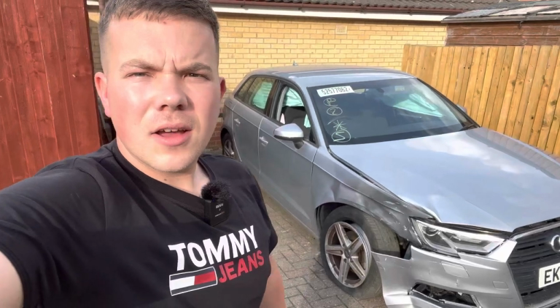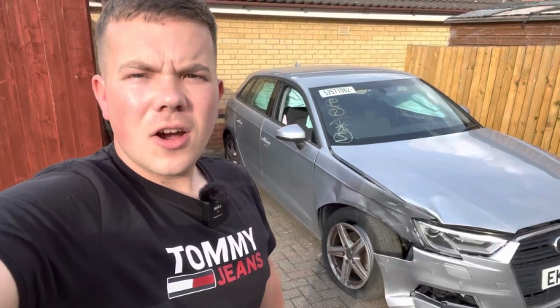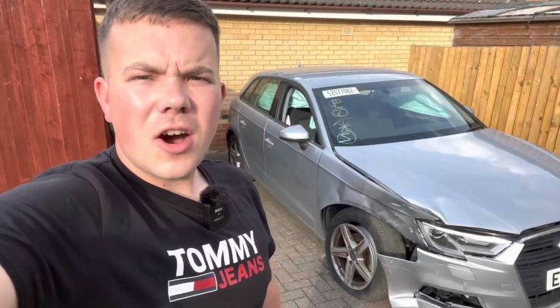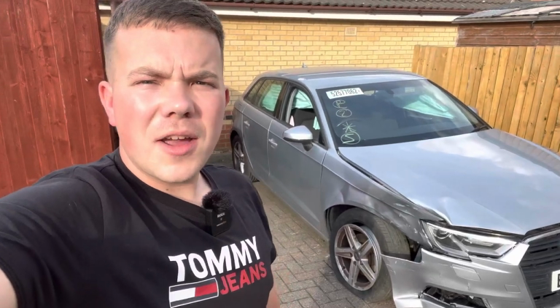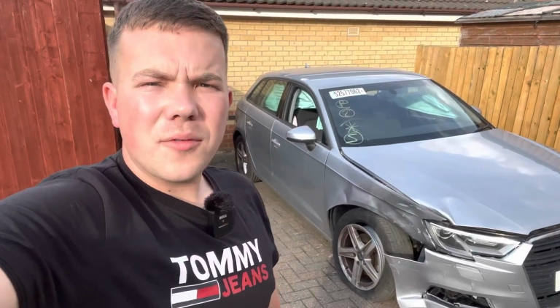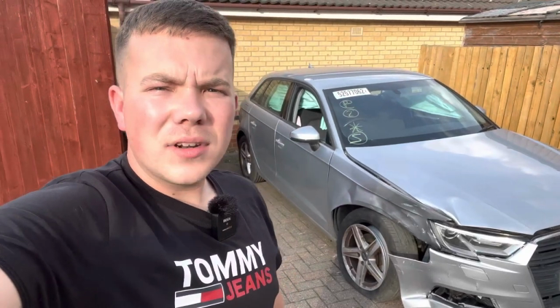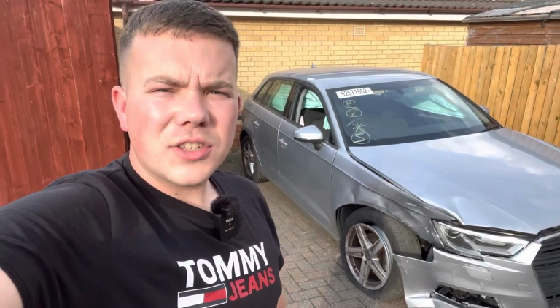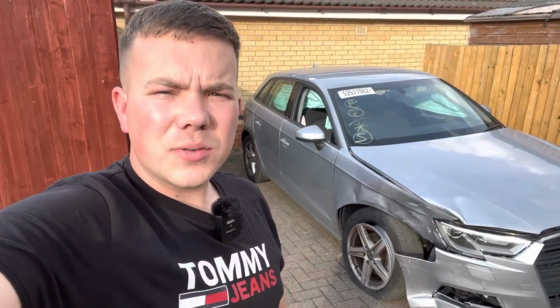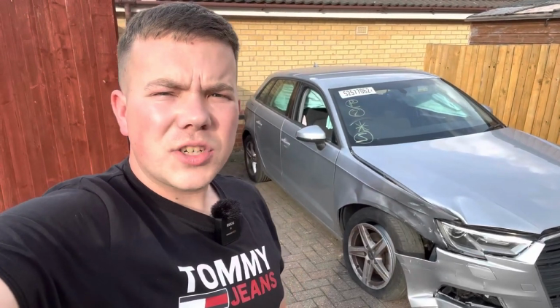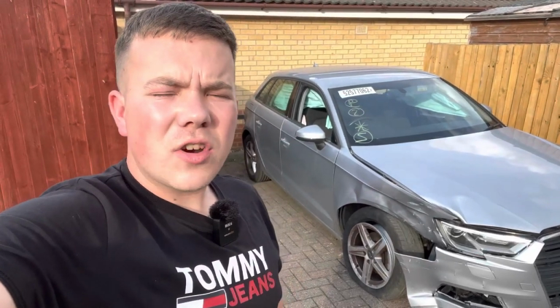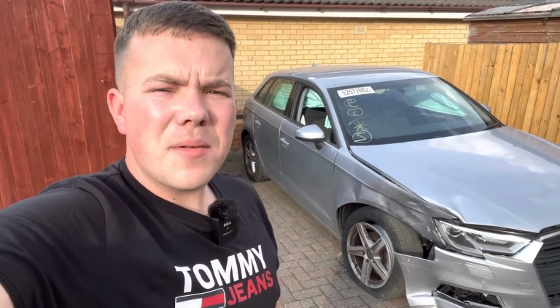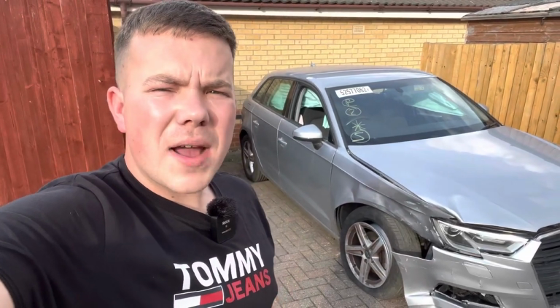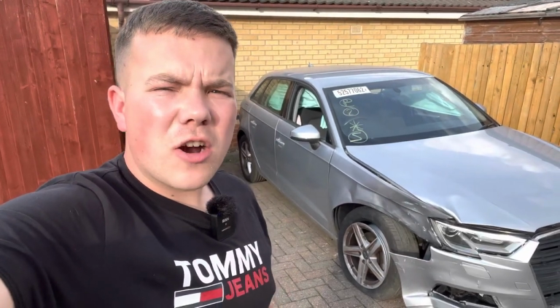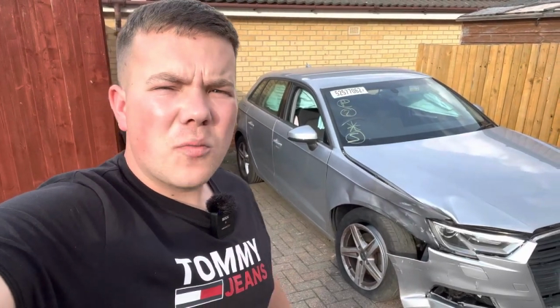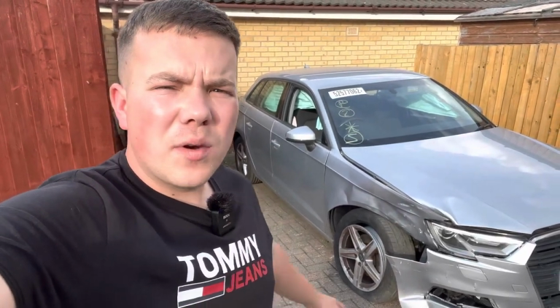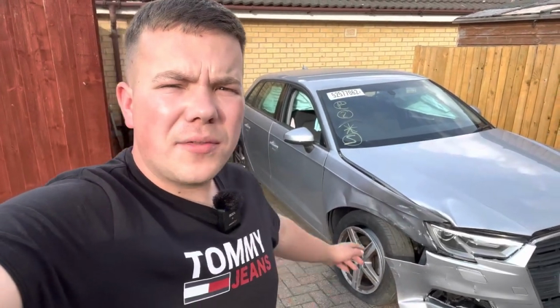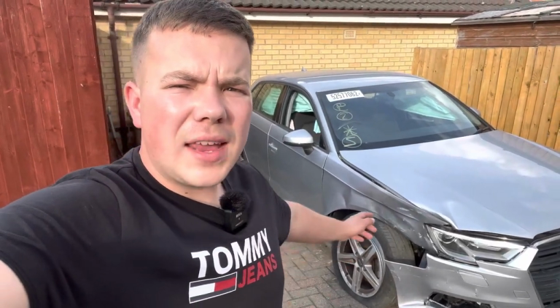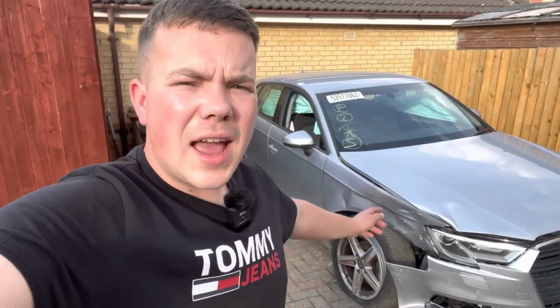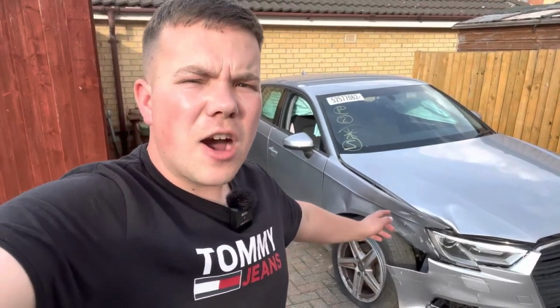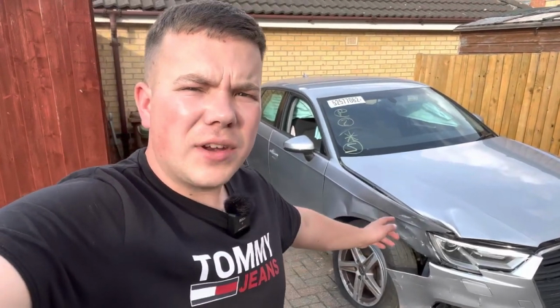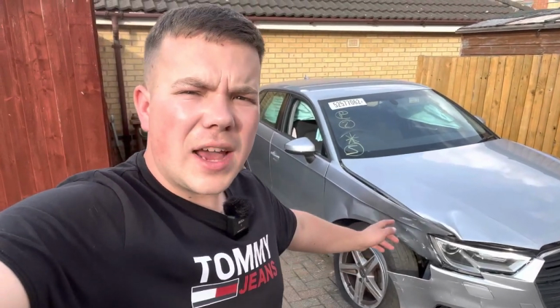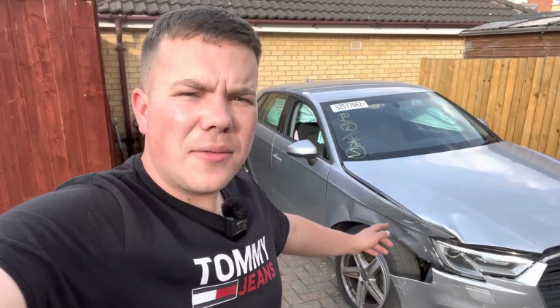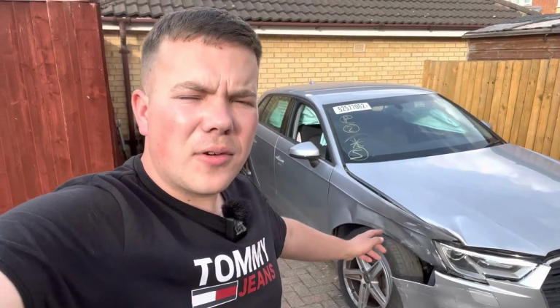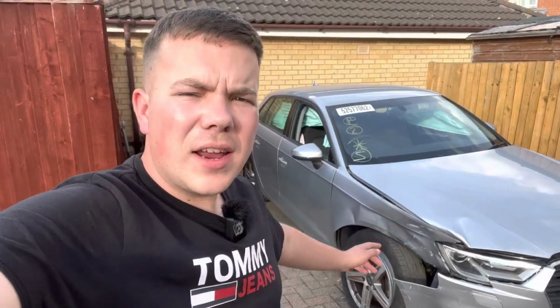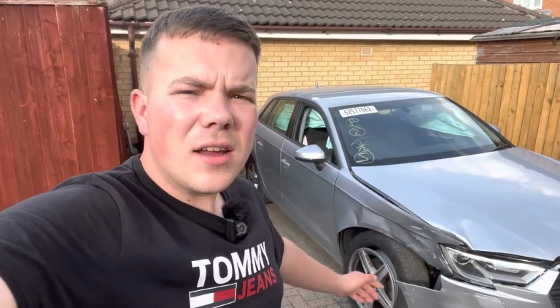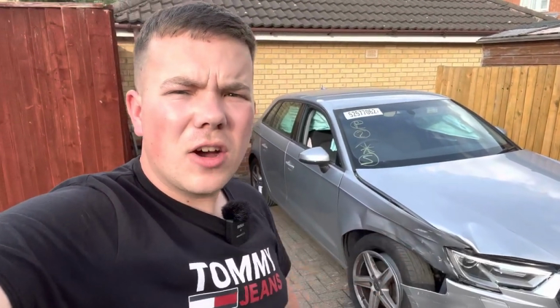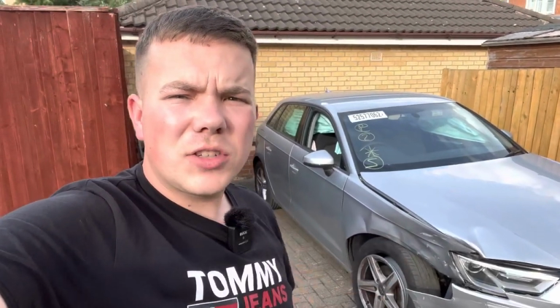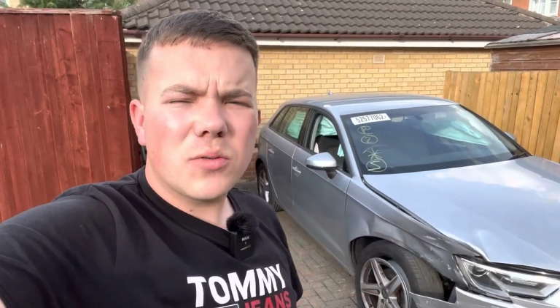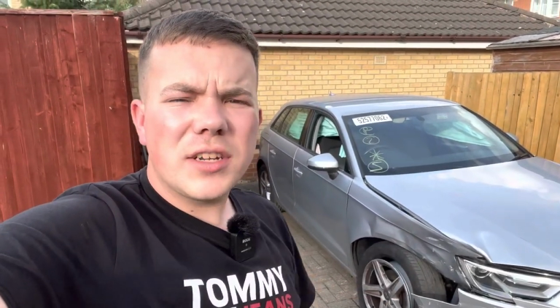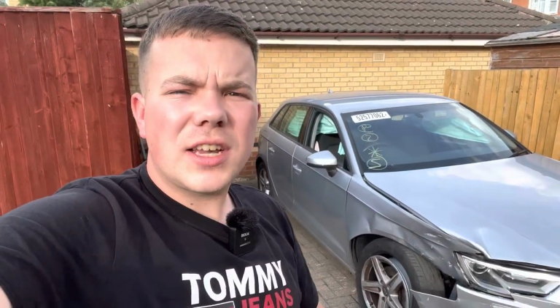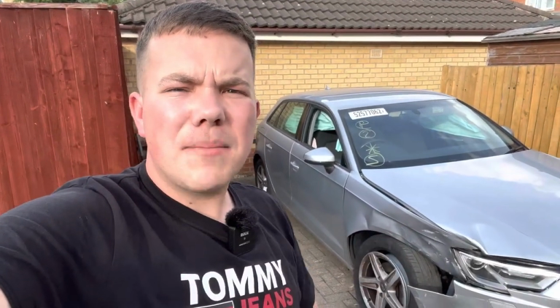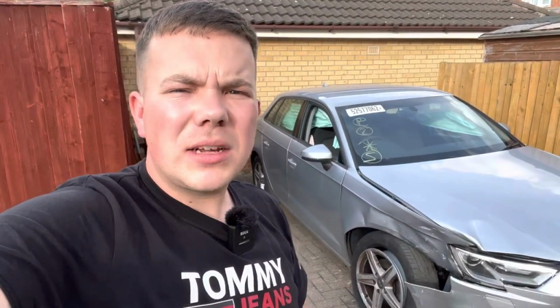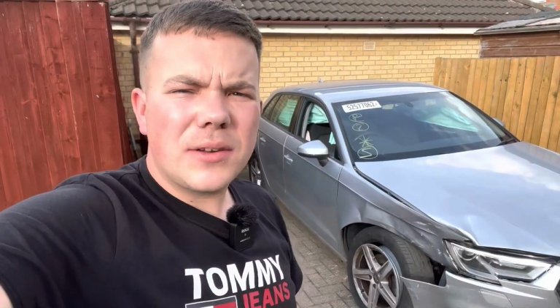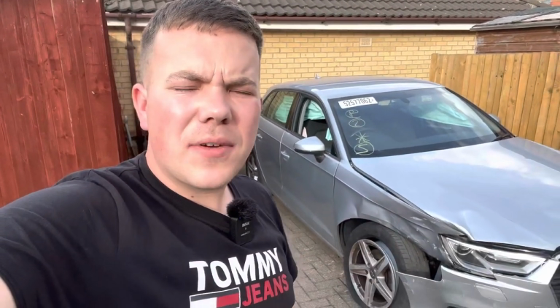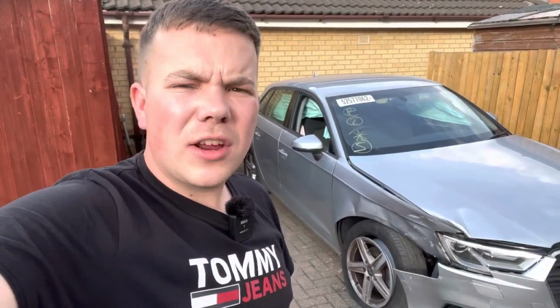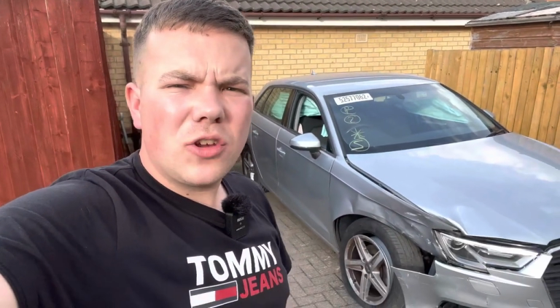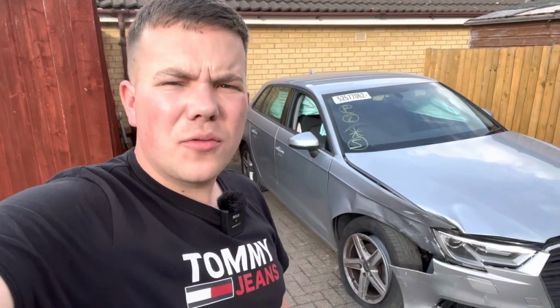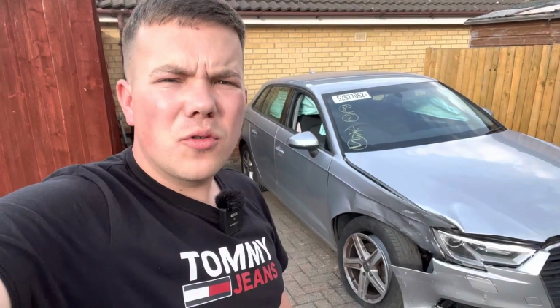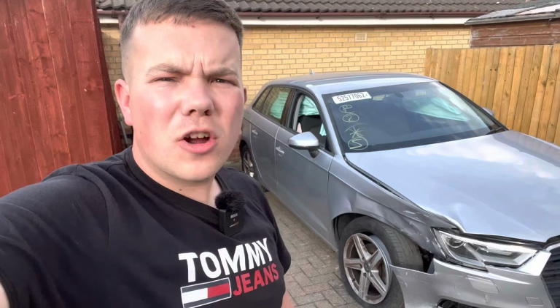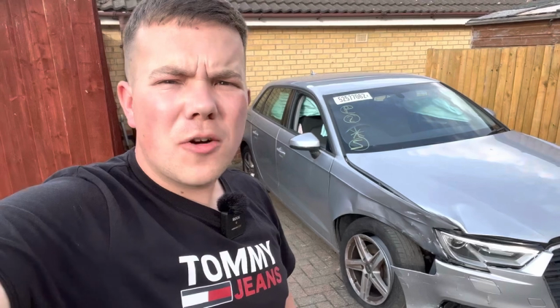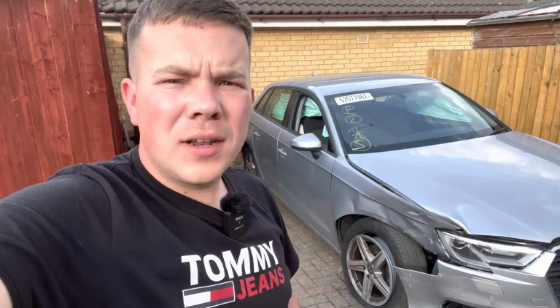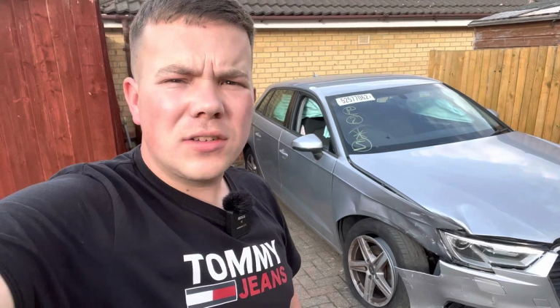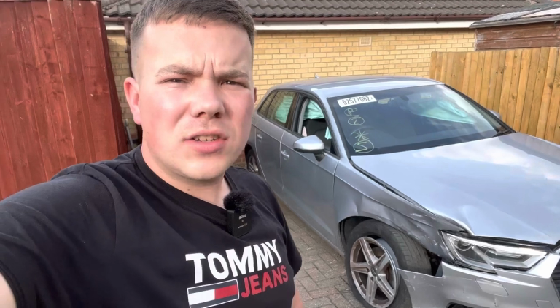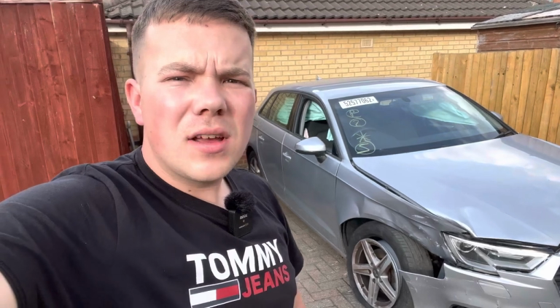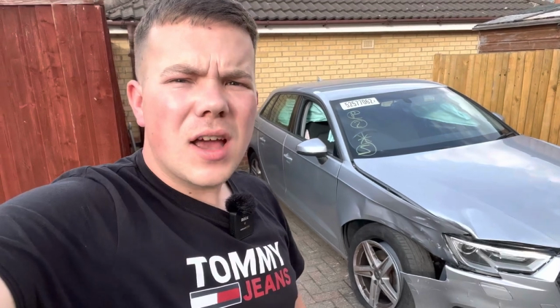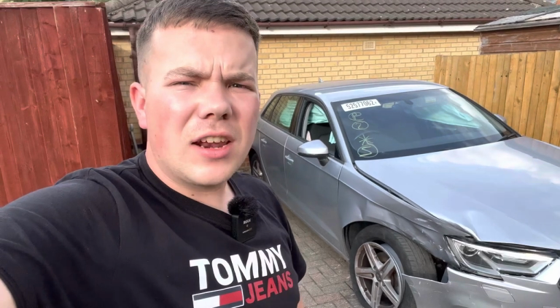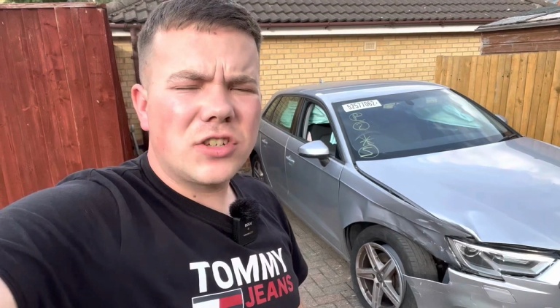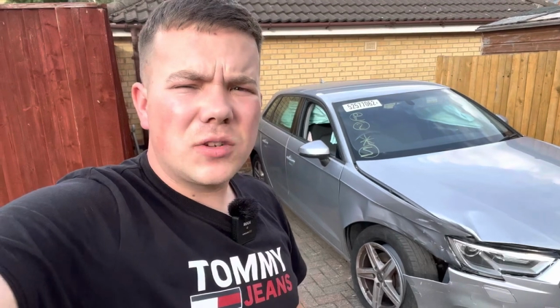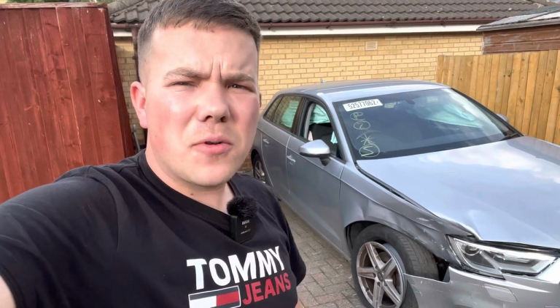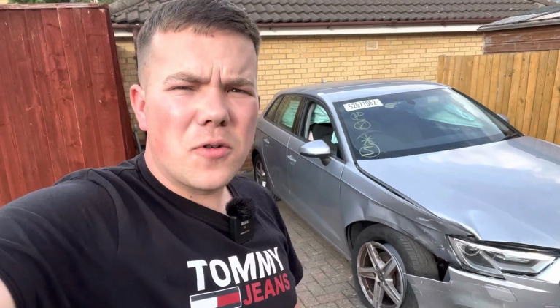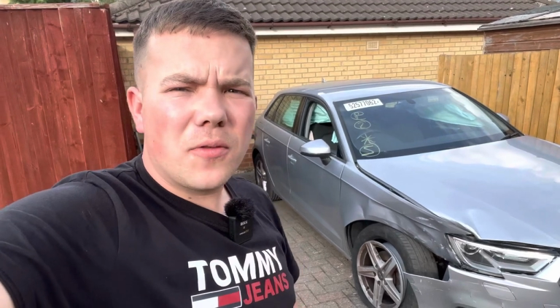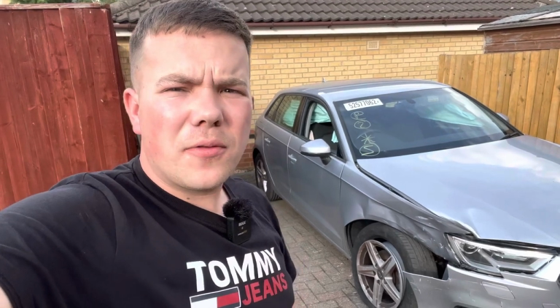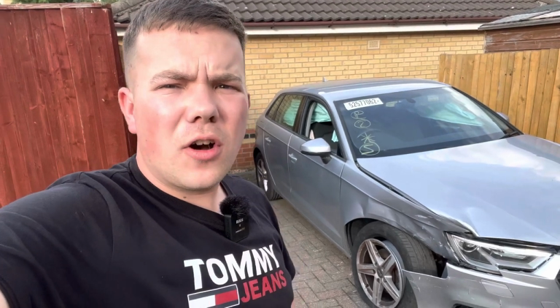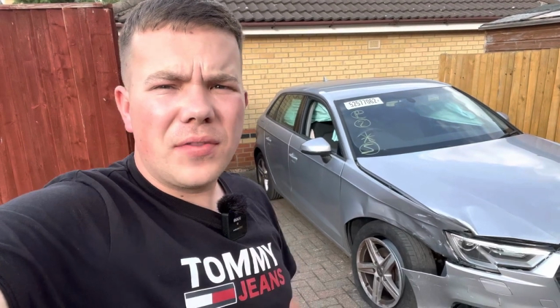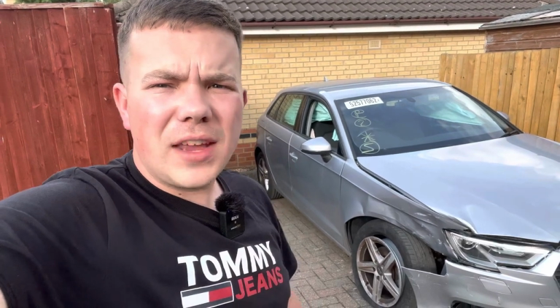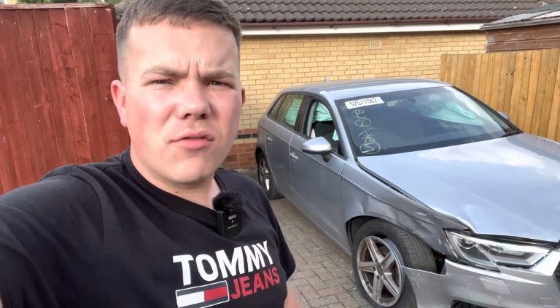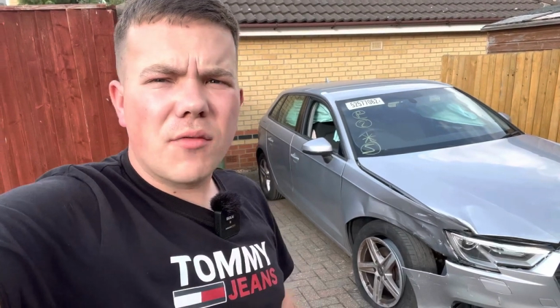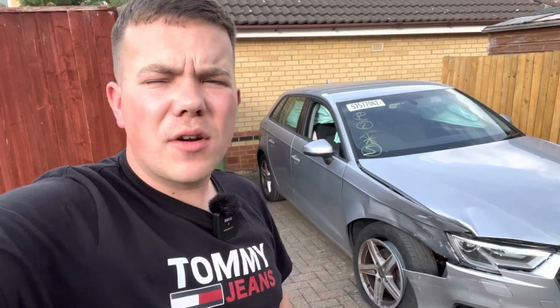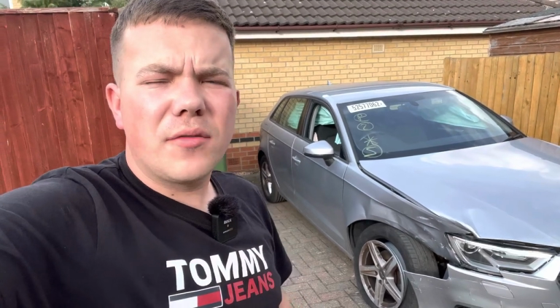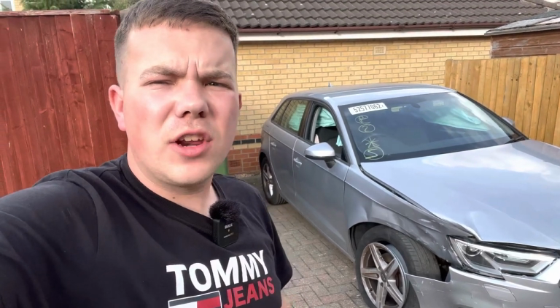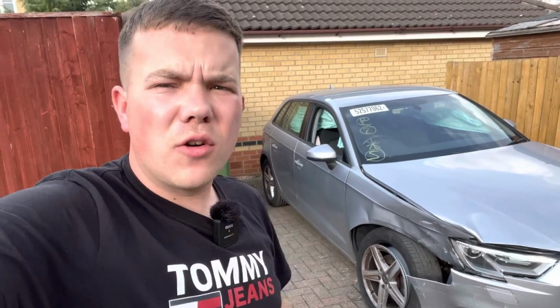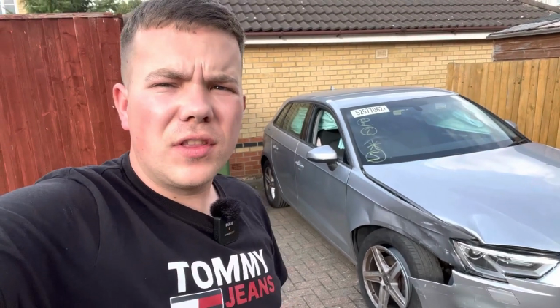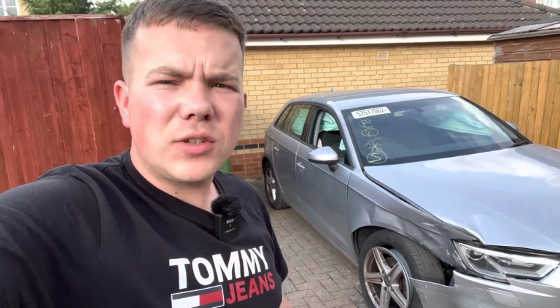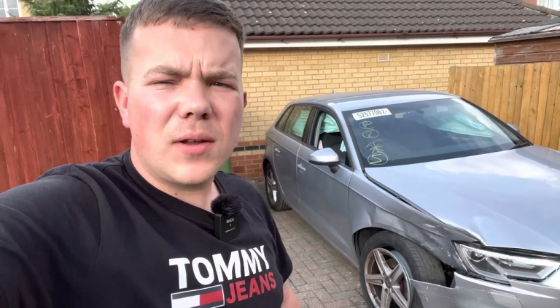Hi everyone, so we're straight back on with the Audi A3. I just want to say a massive thank you for all the comments and the support on the reveal video on this one.